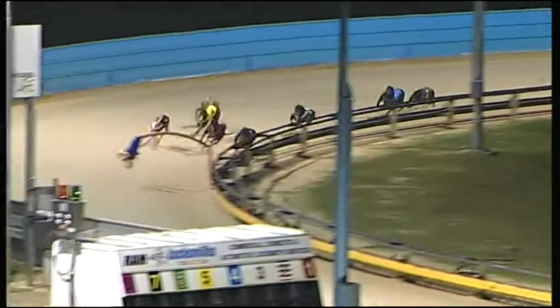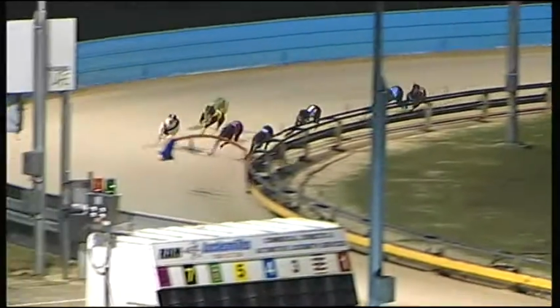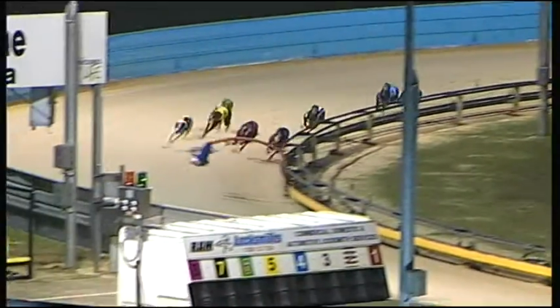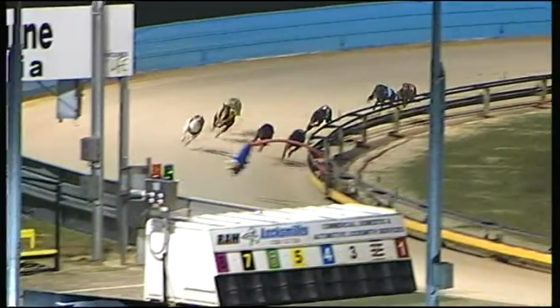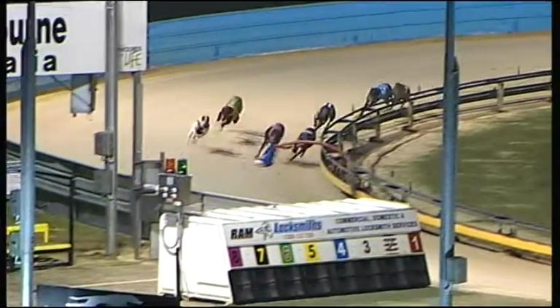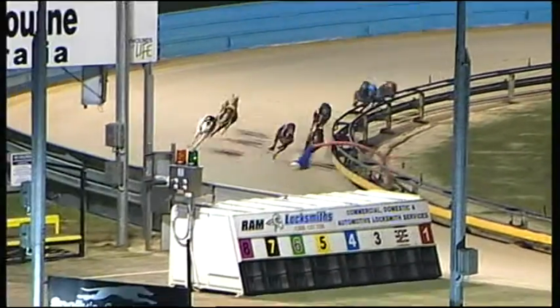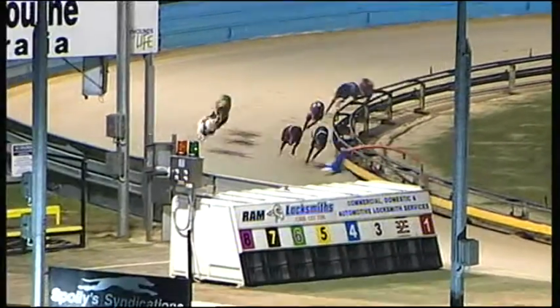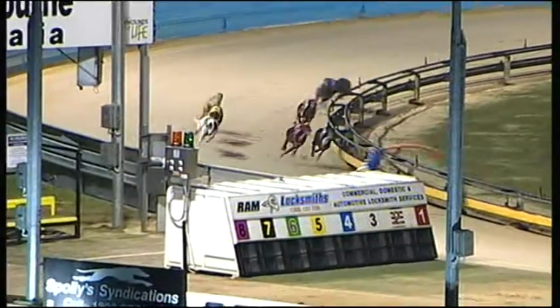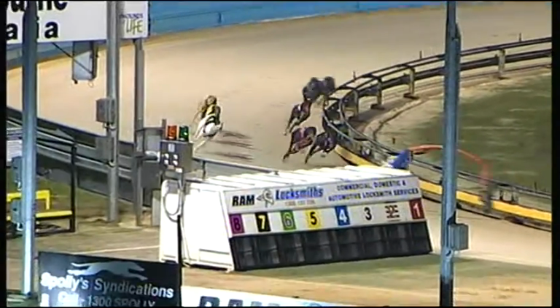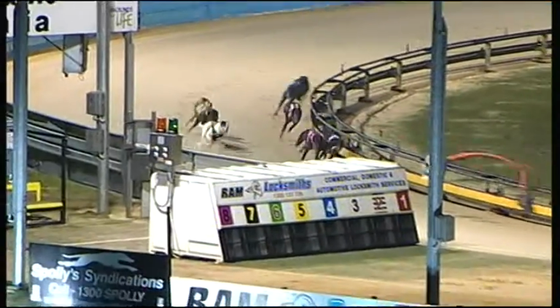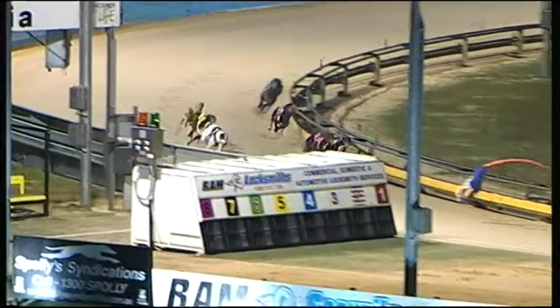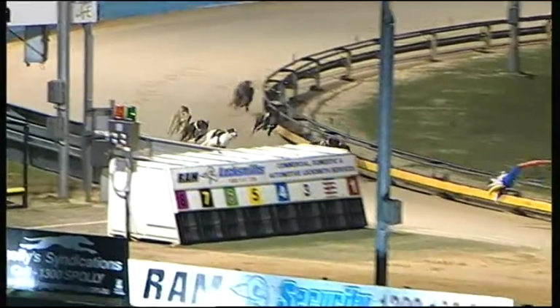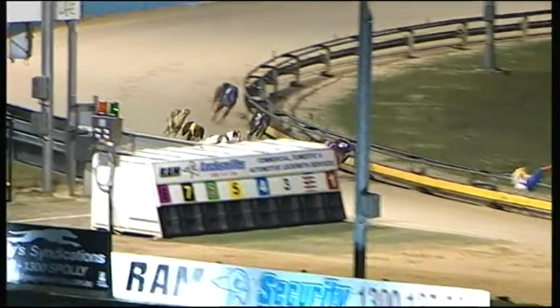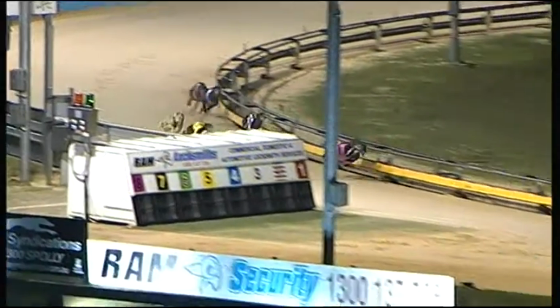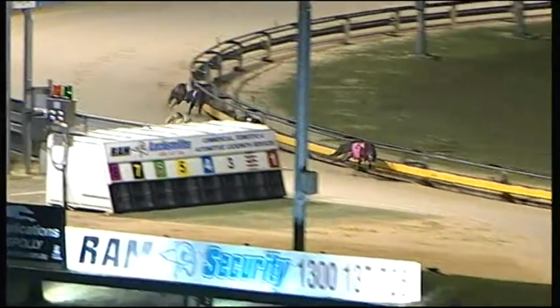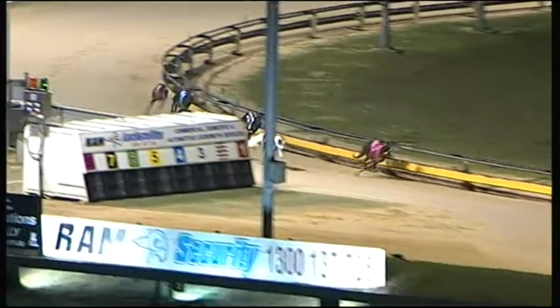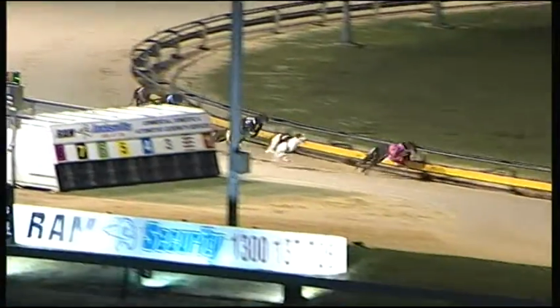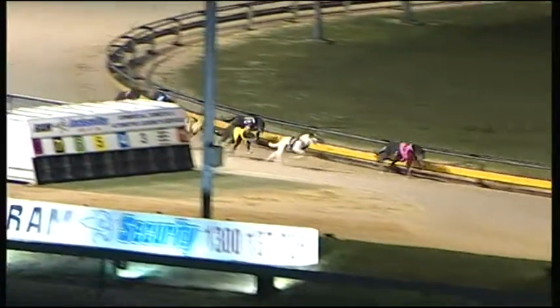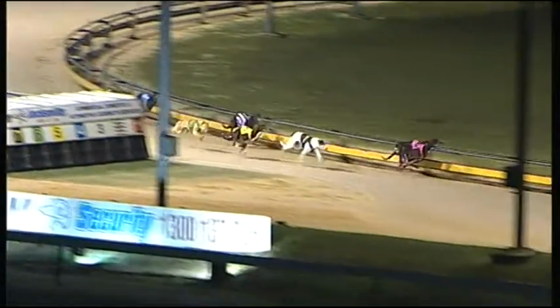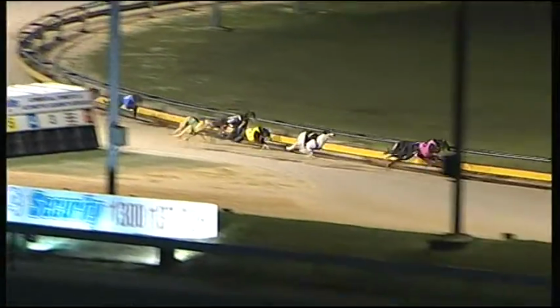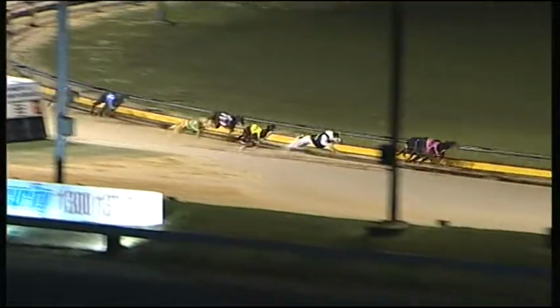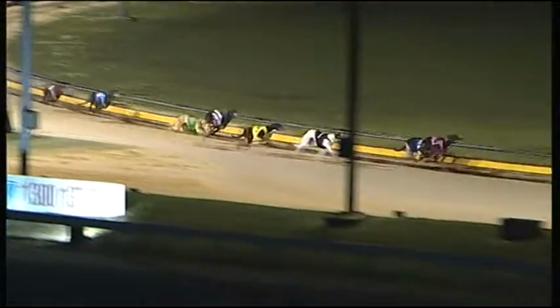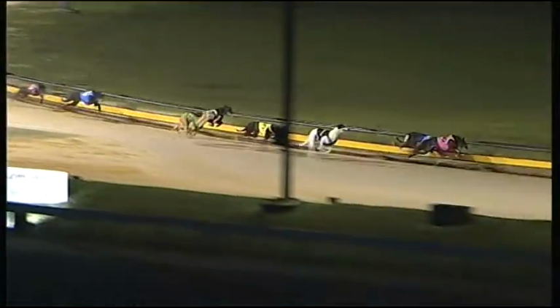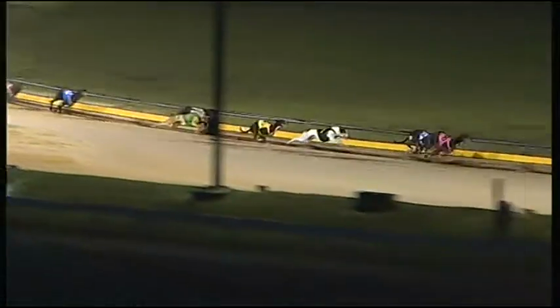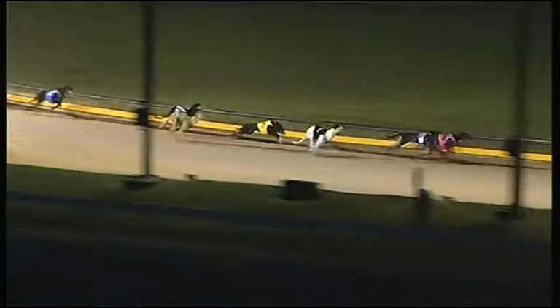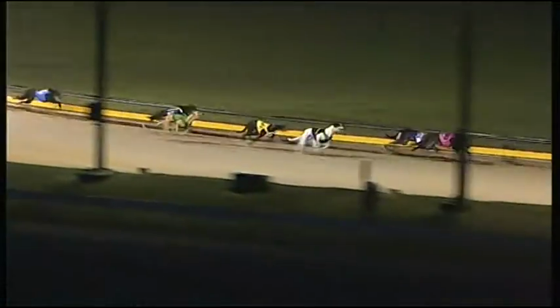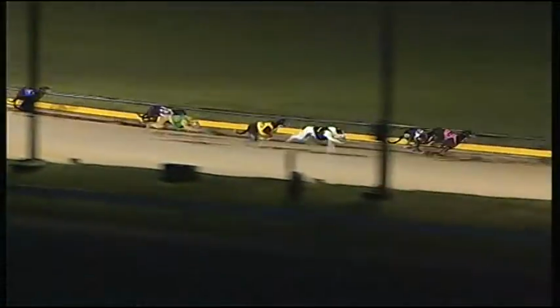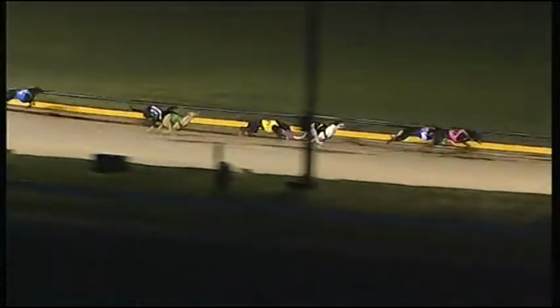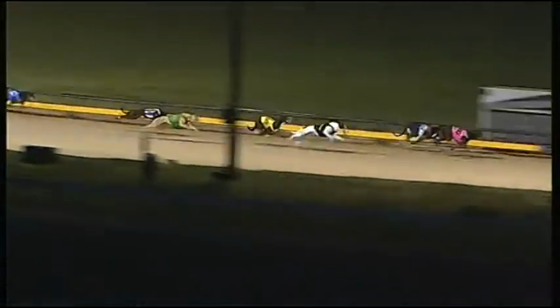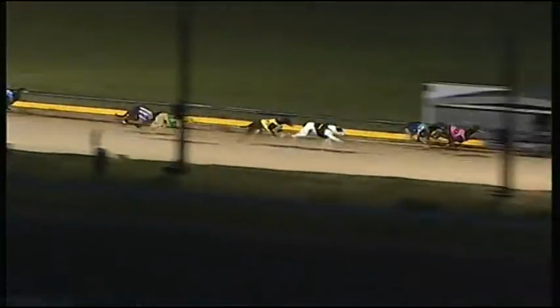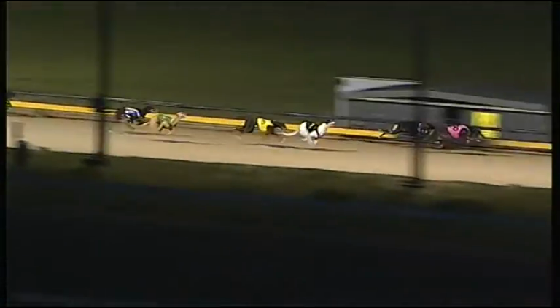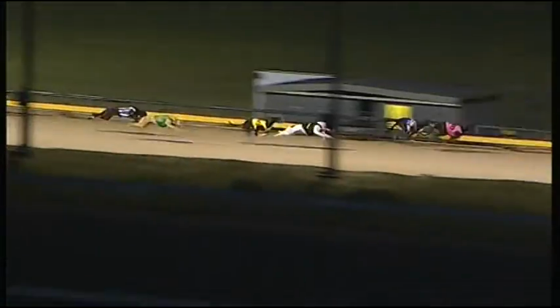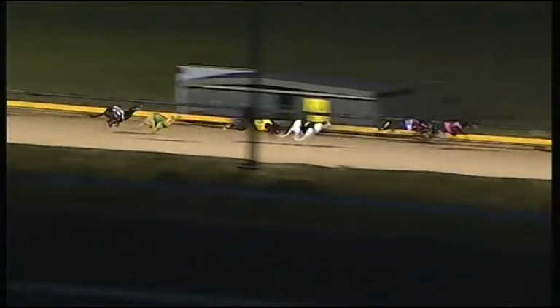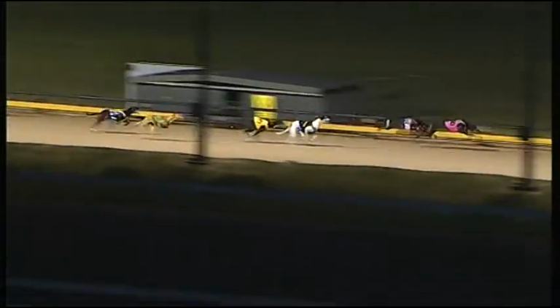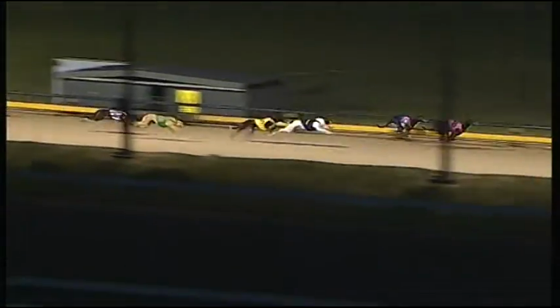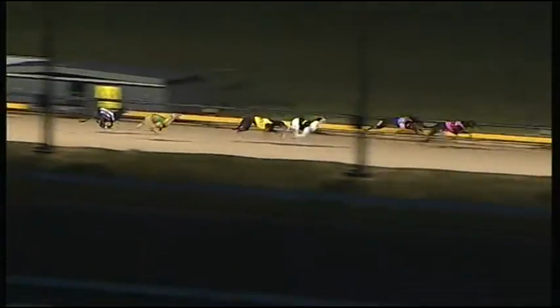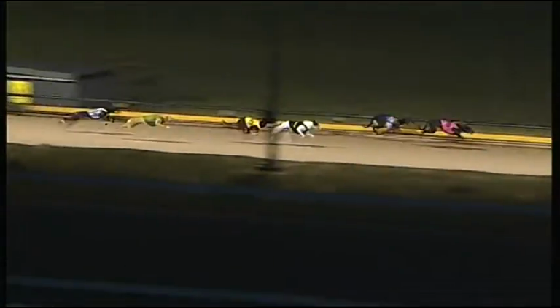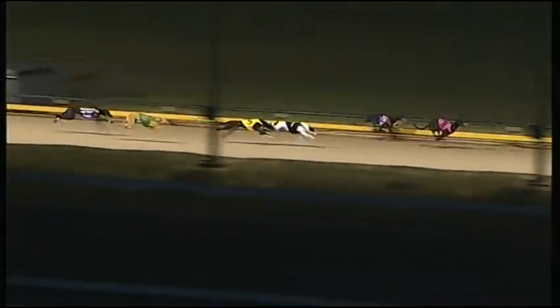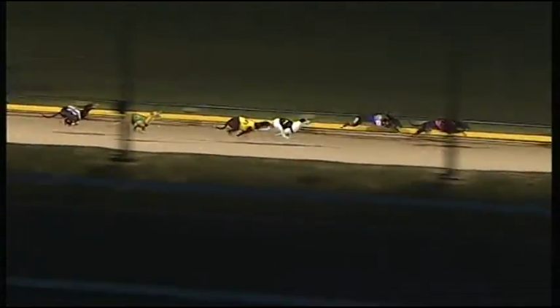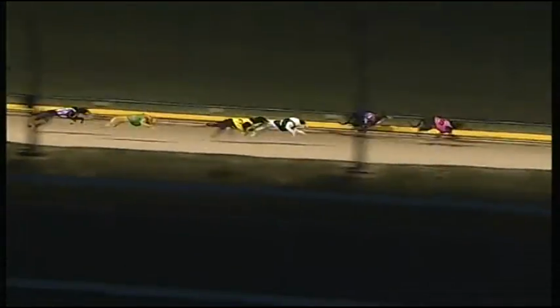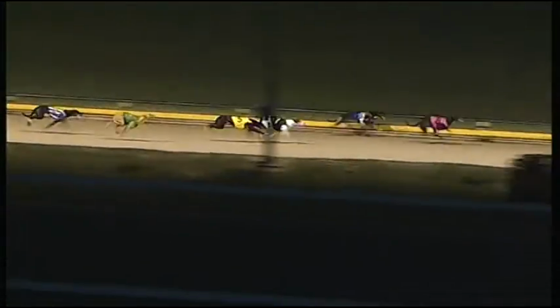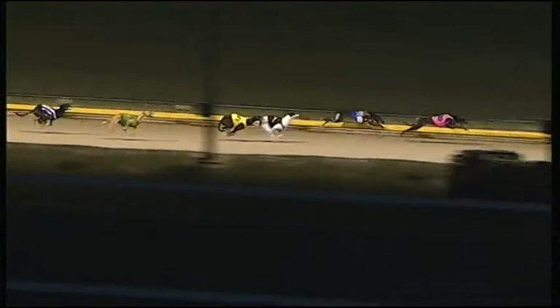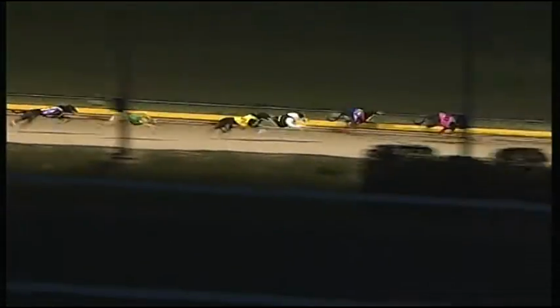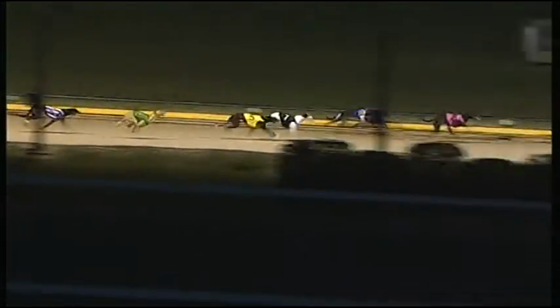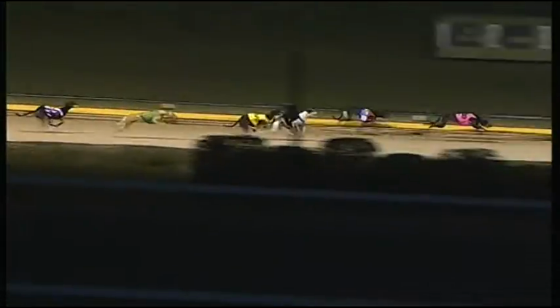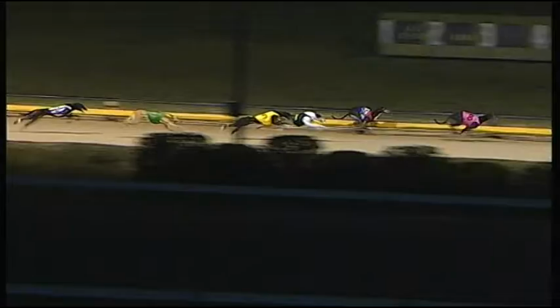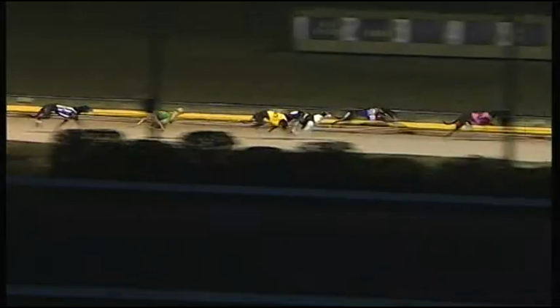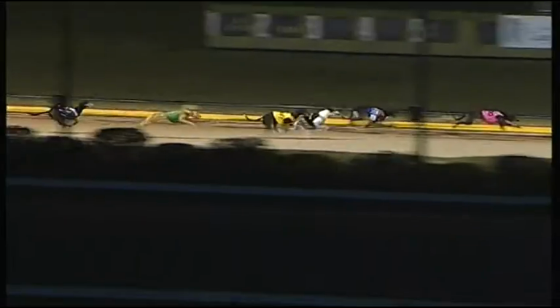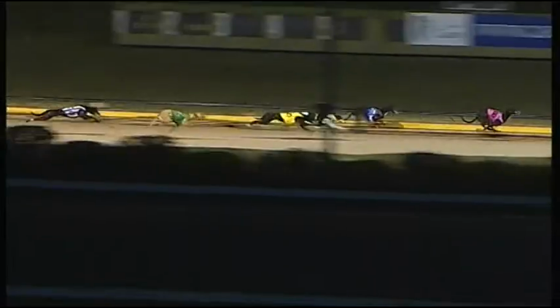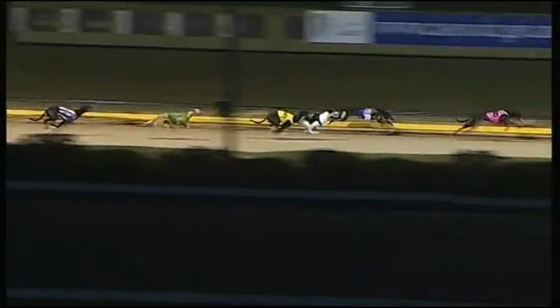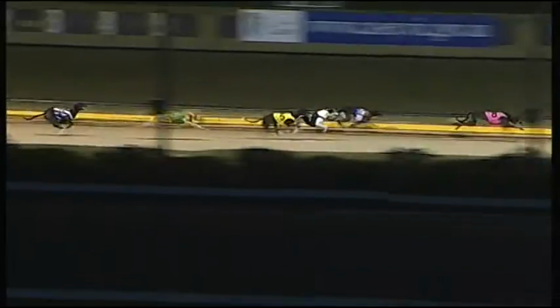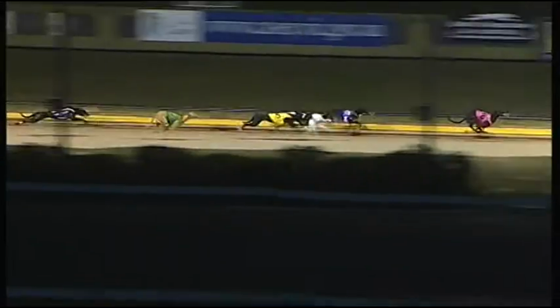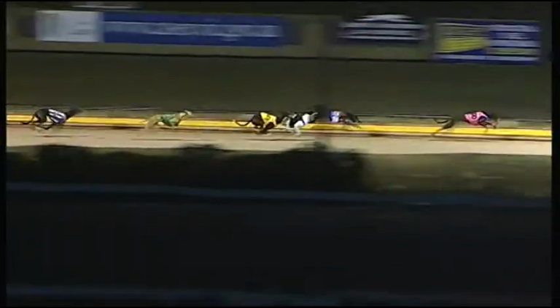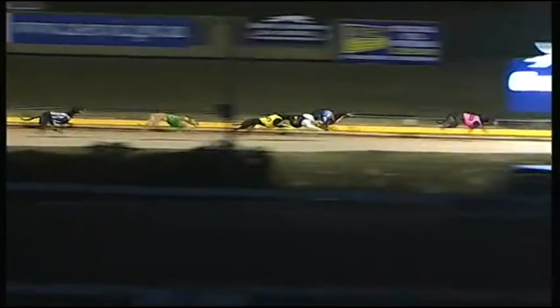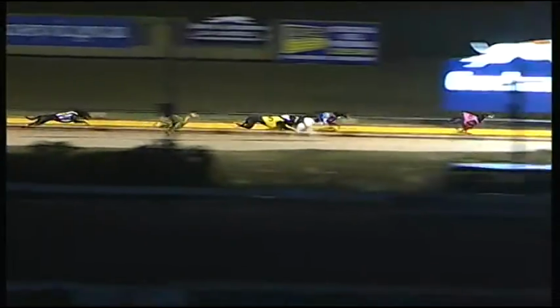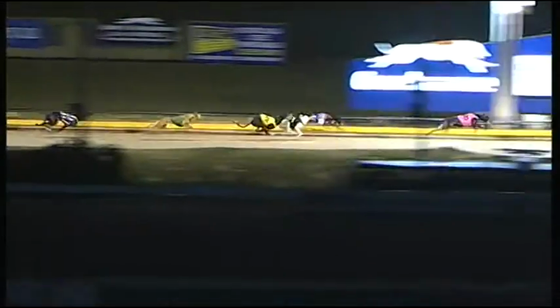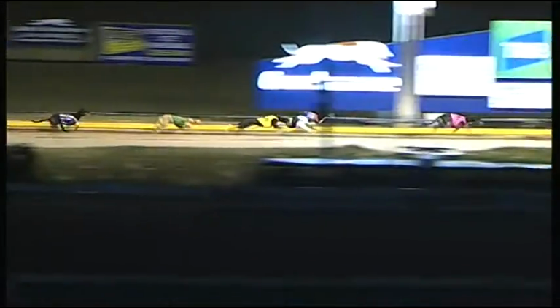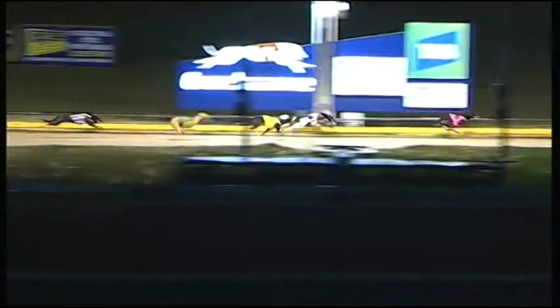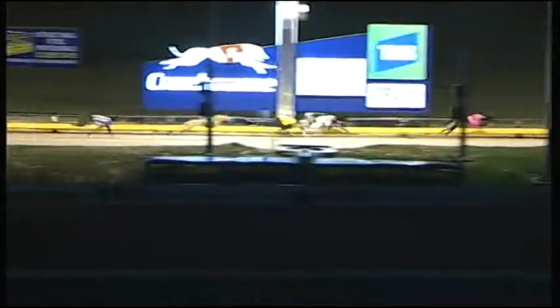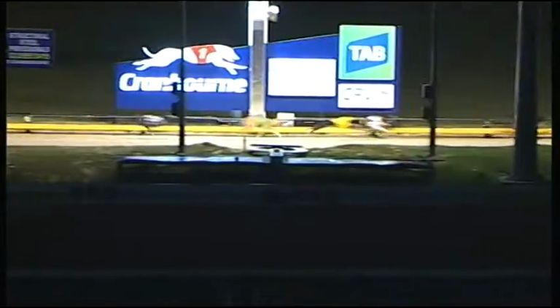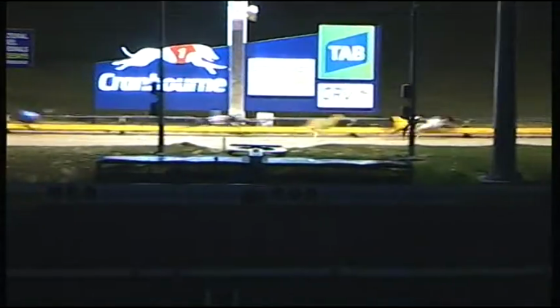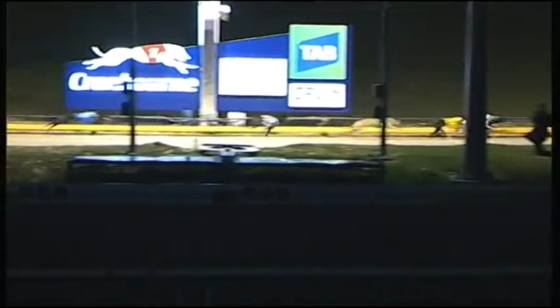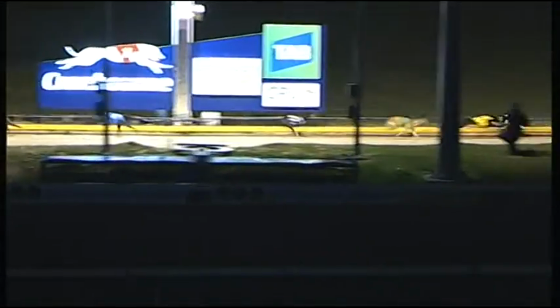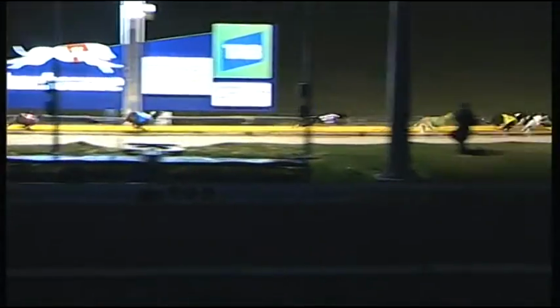Coming up to the corner, it's still Icon Parker. Now being tackled by Roll and View. Roll and View goes to the lead. Roll and View wins it.